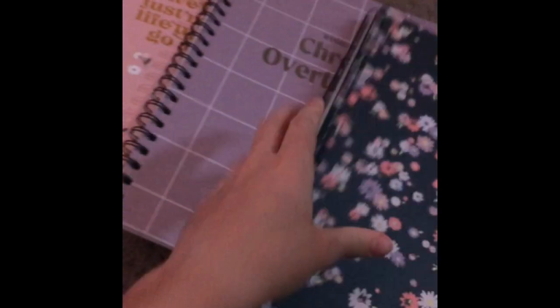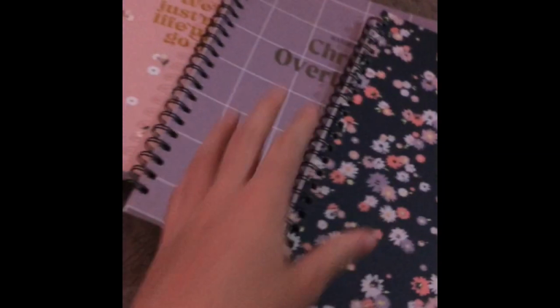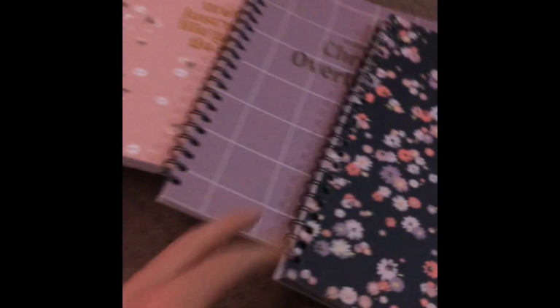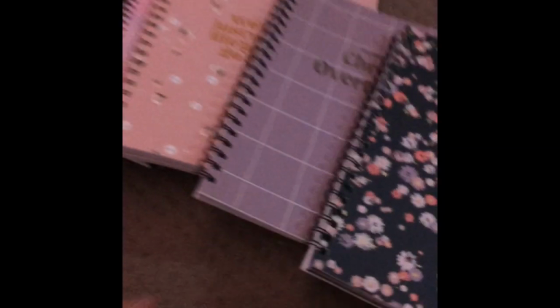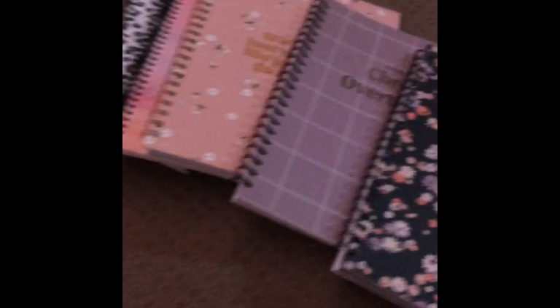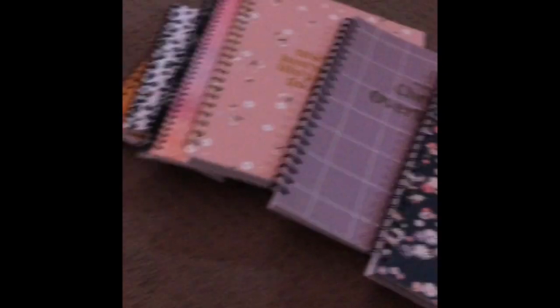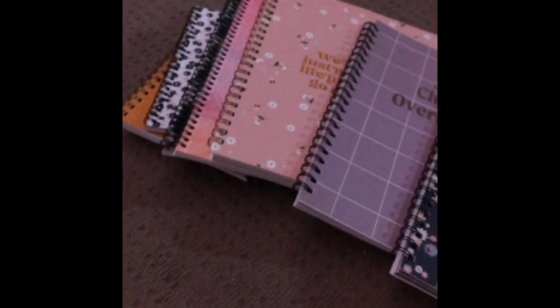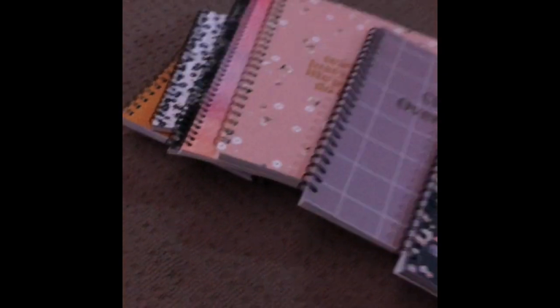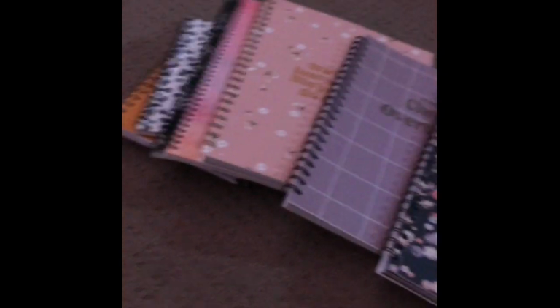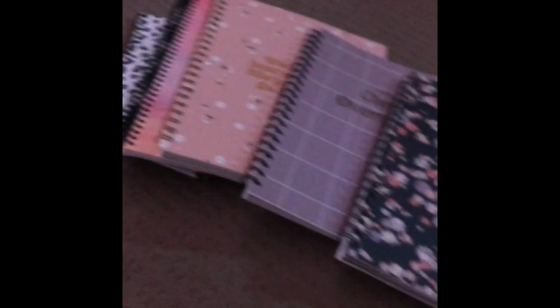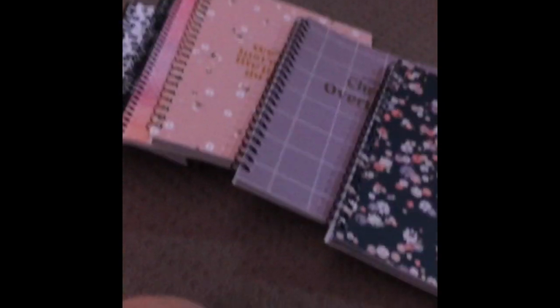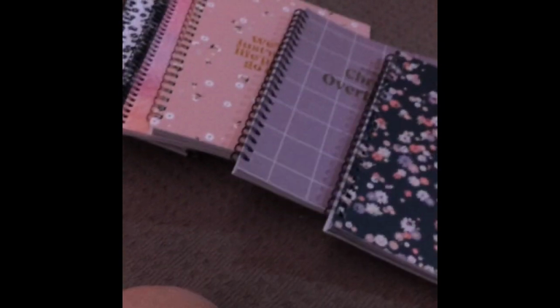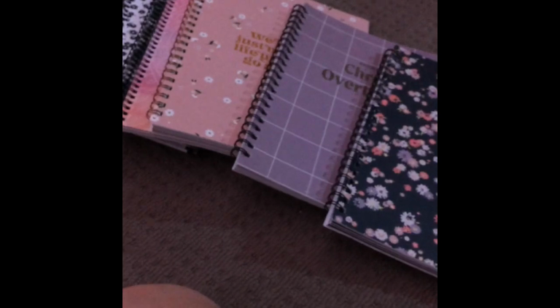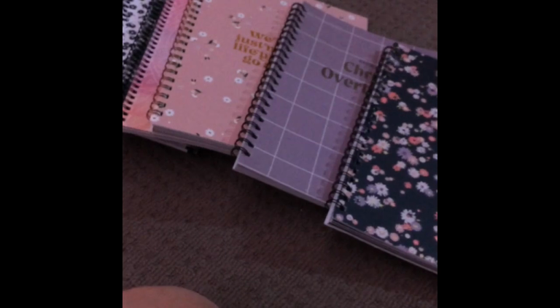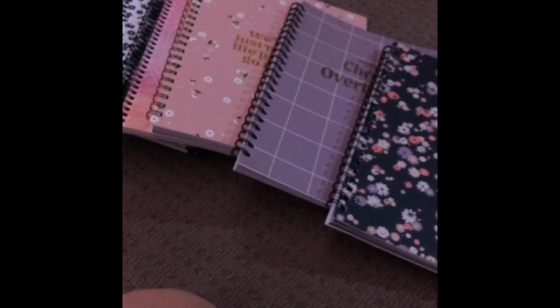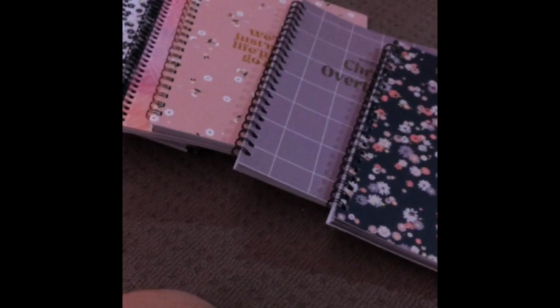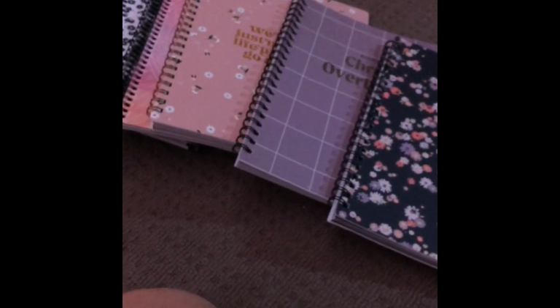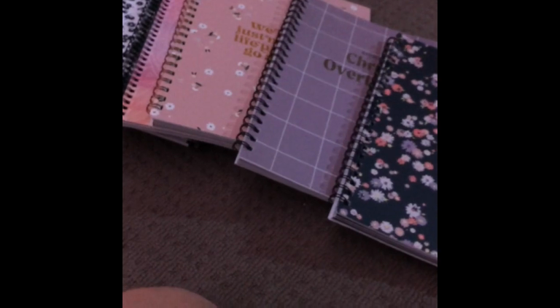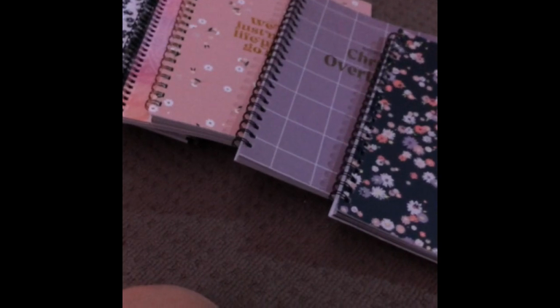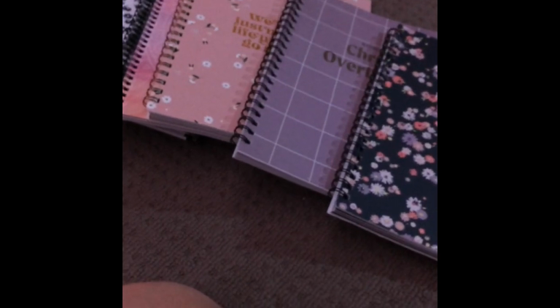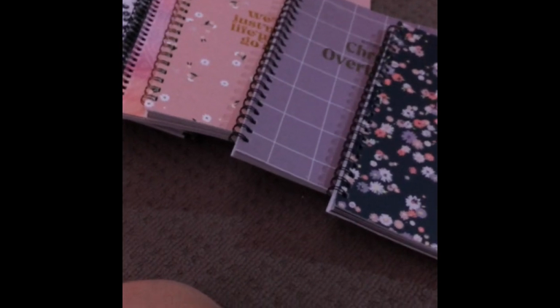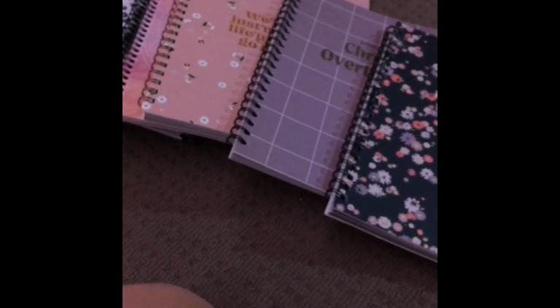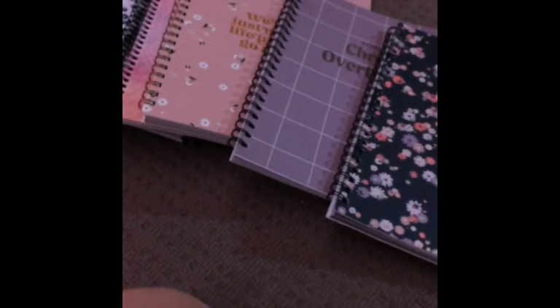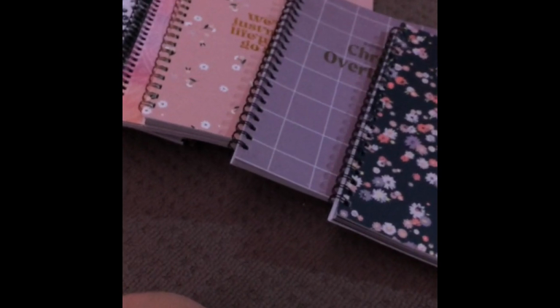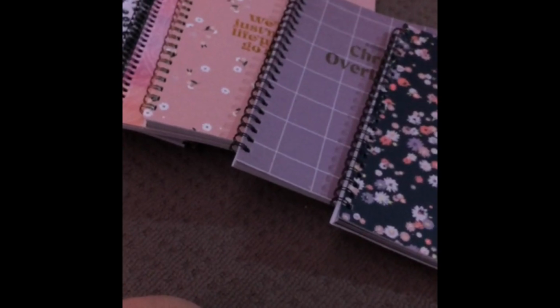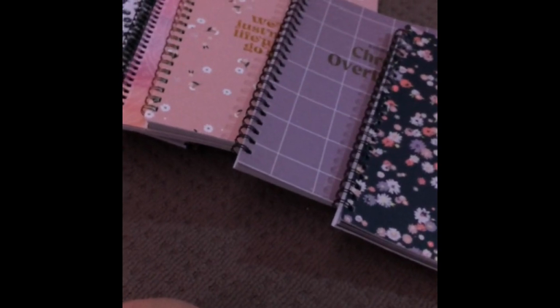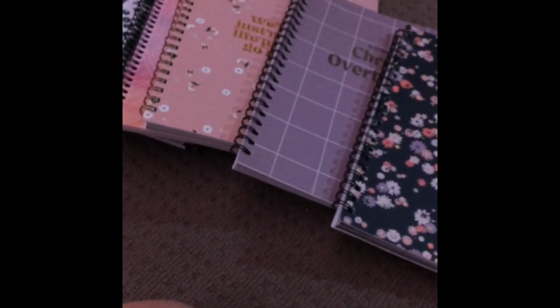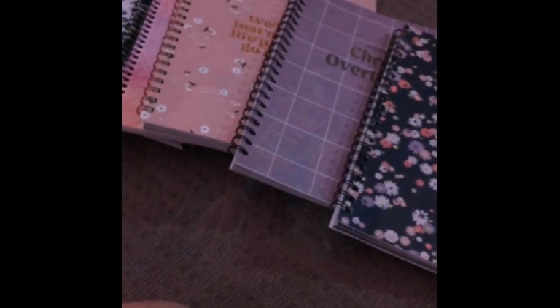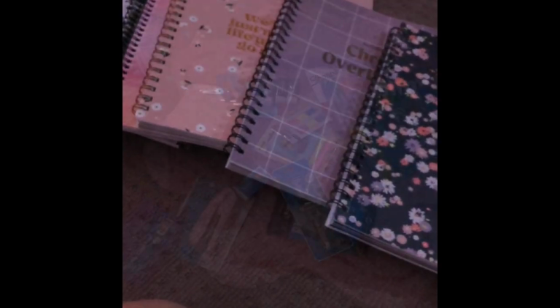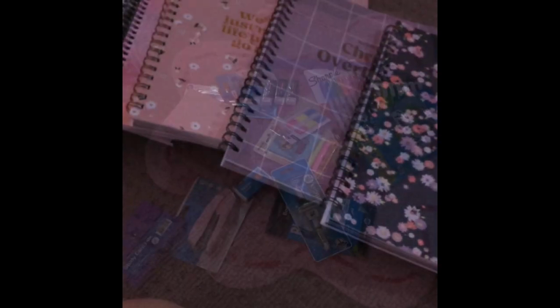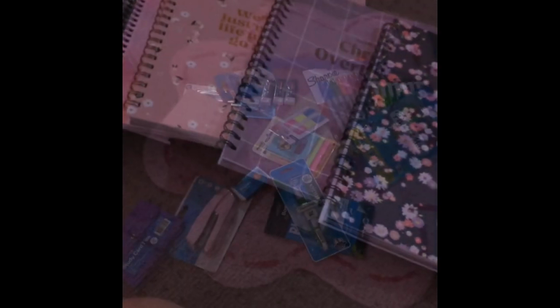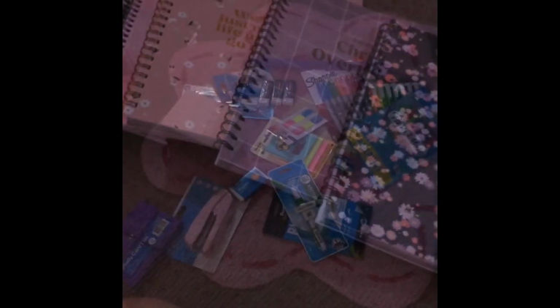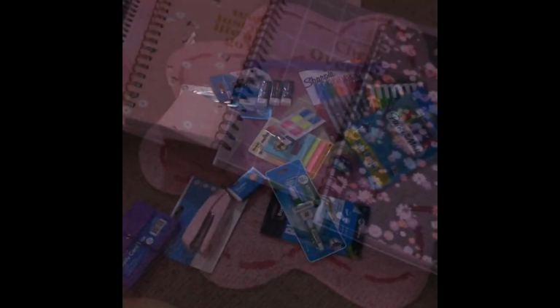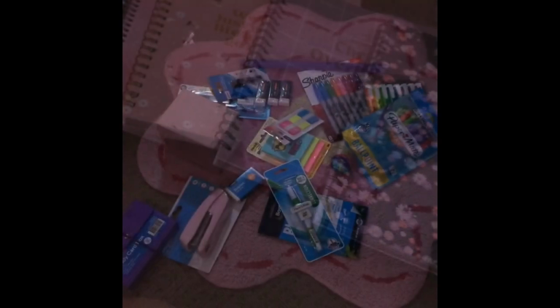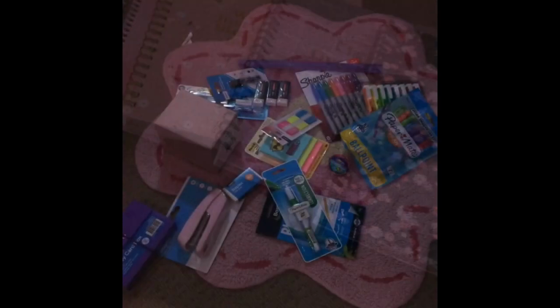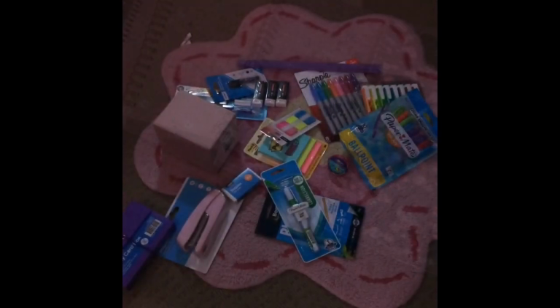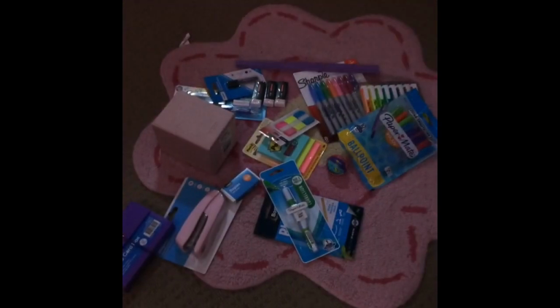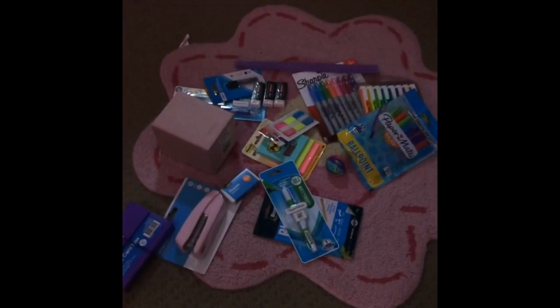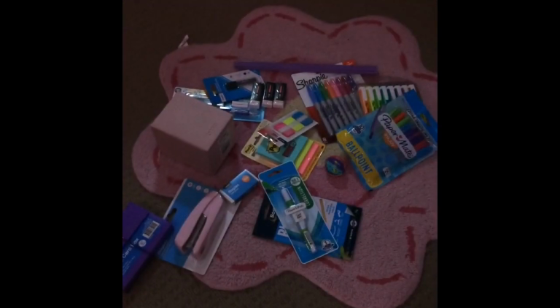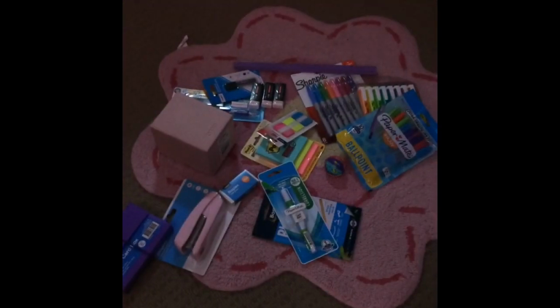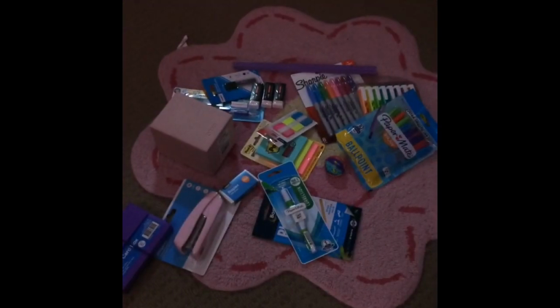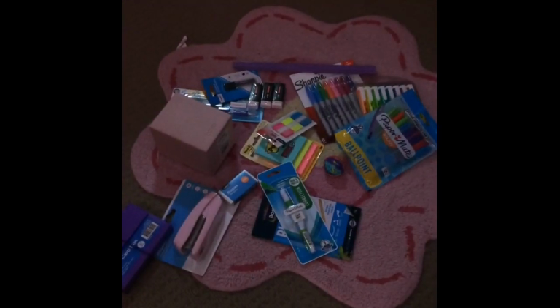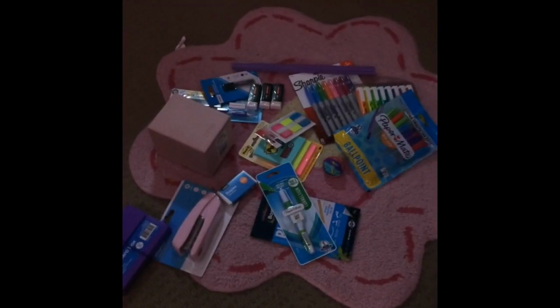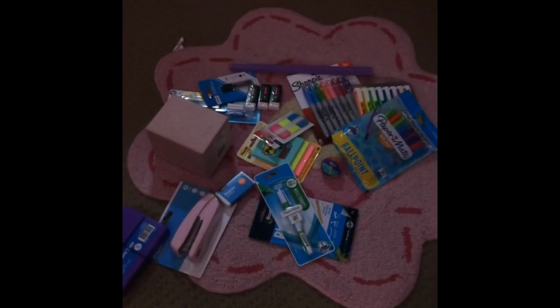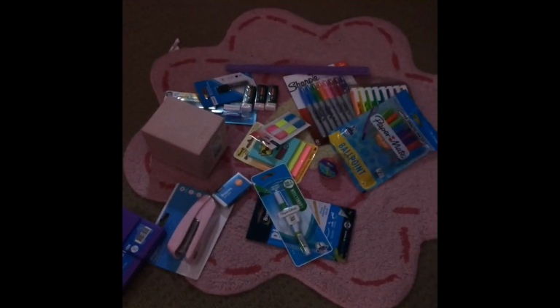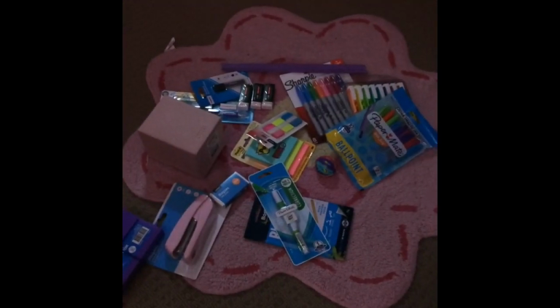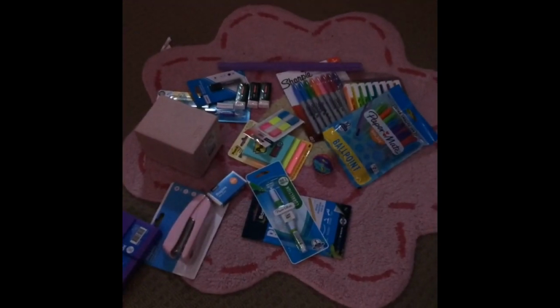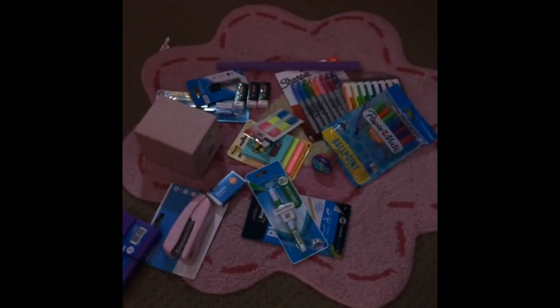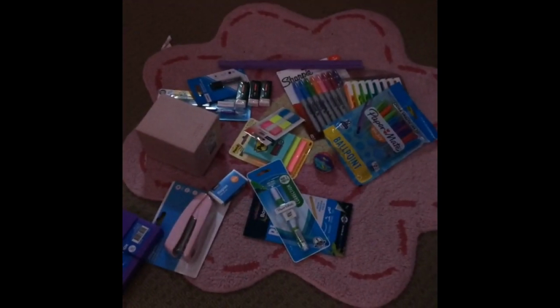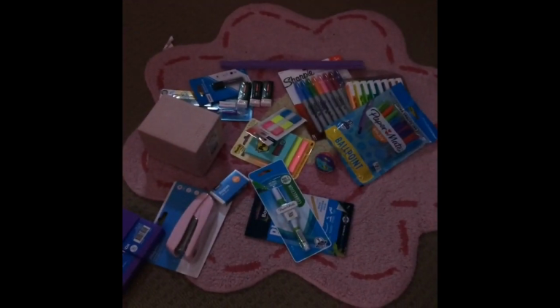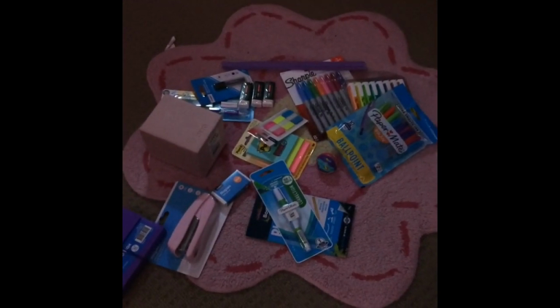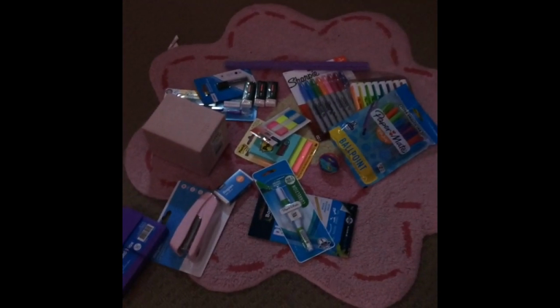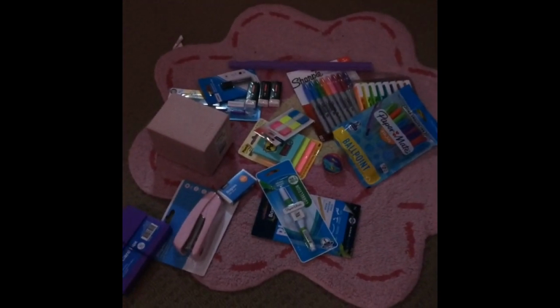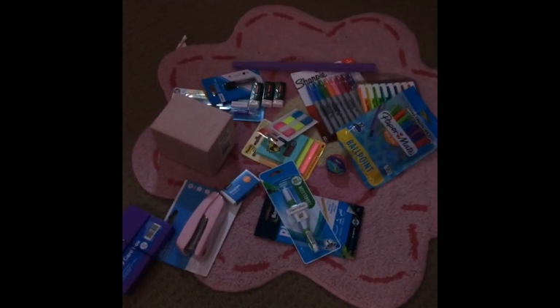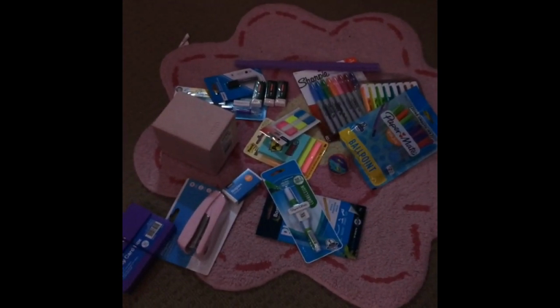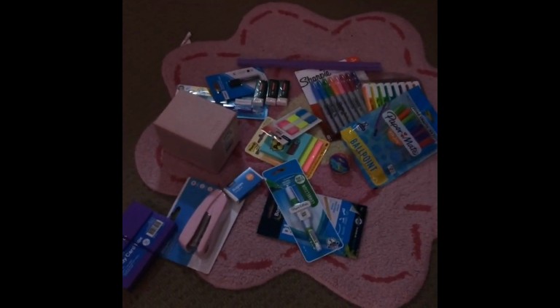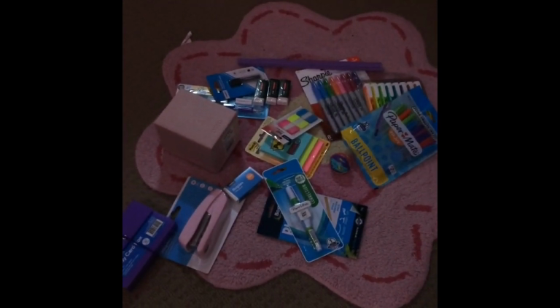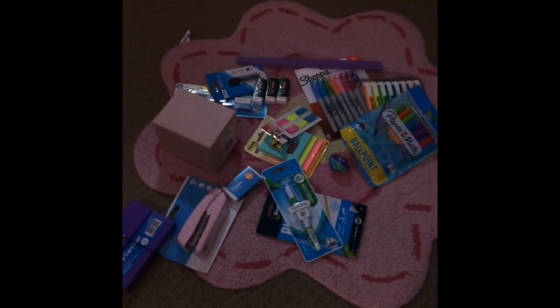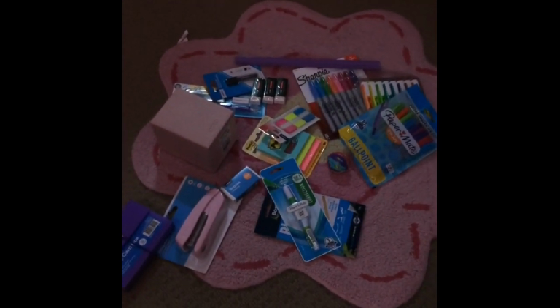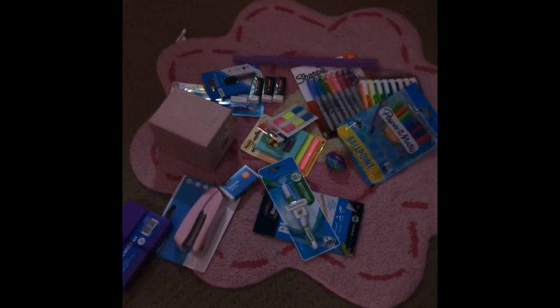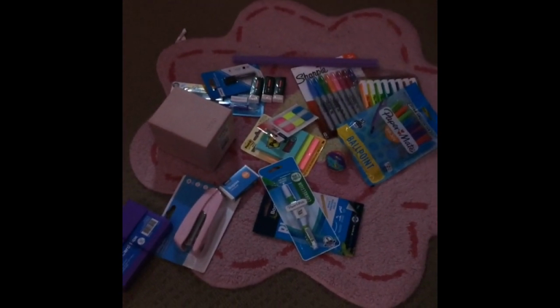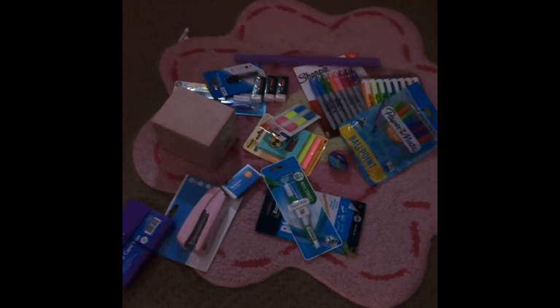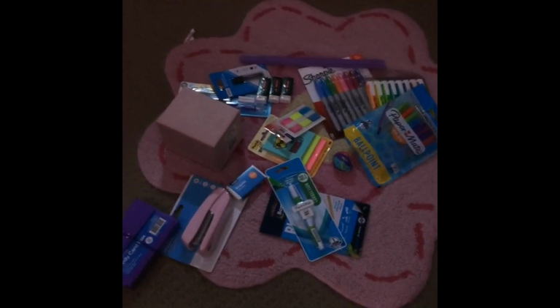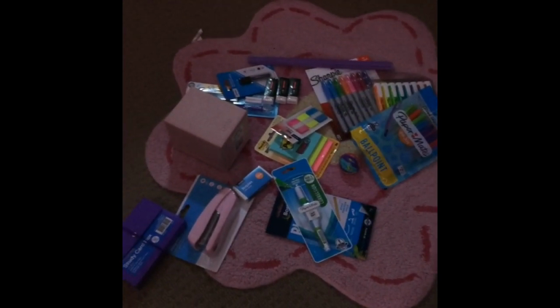And then we have this pretty flower one which I think I'll use for English and history. It also has those internal folder pockets. These are all my books for this year.